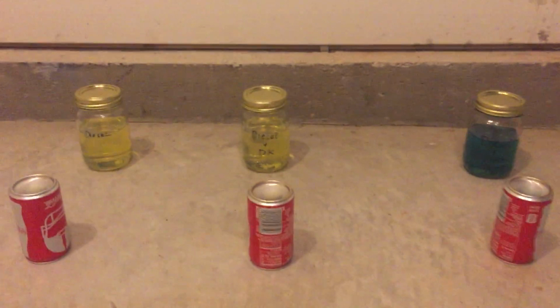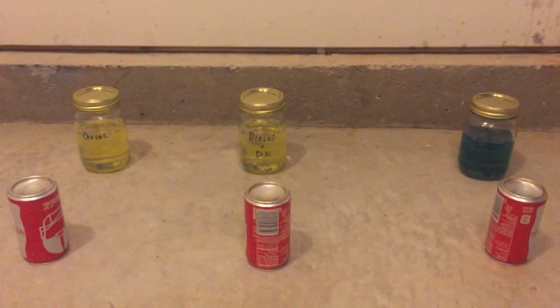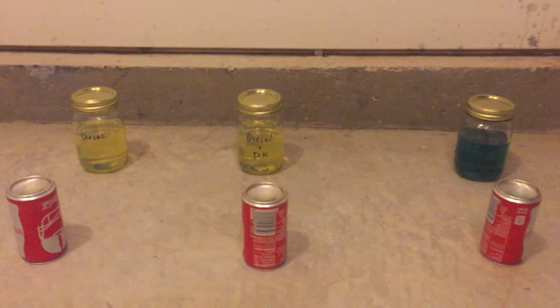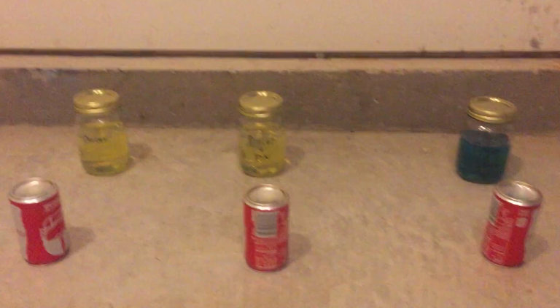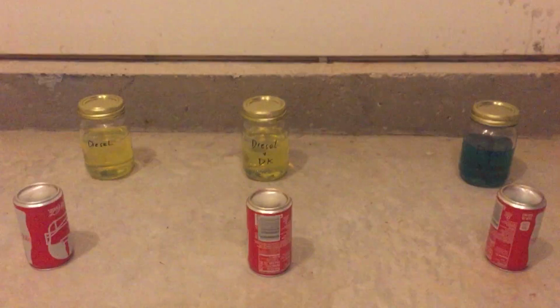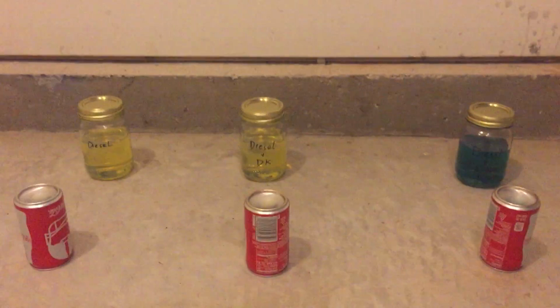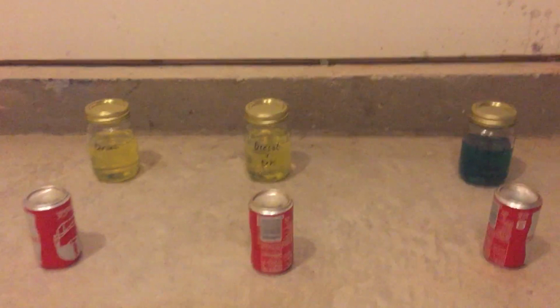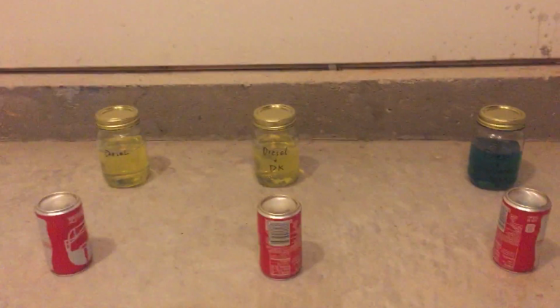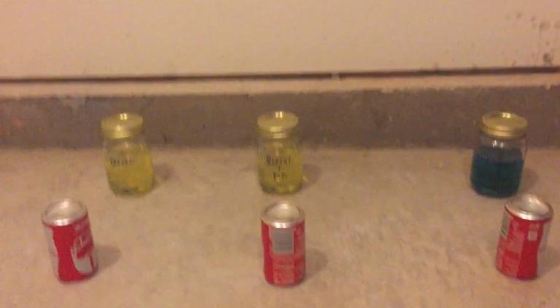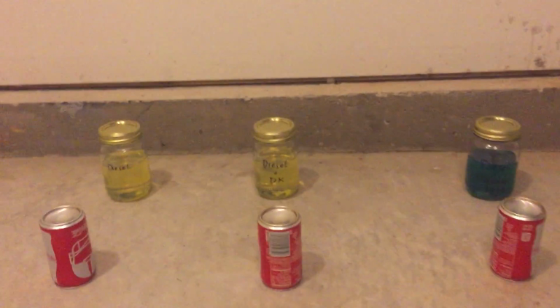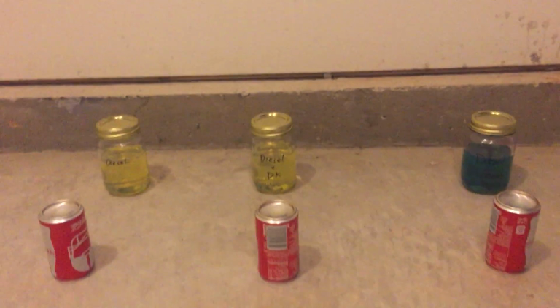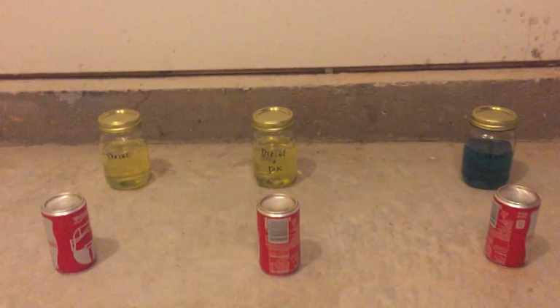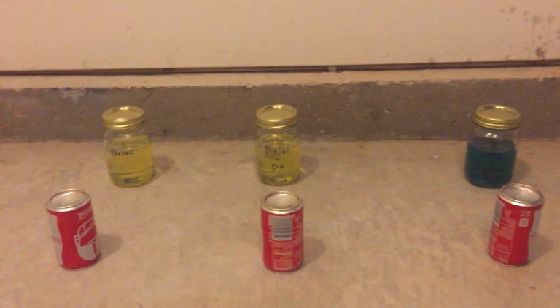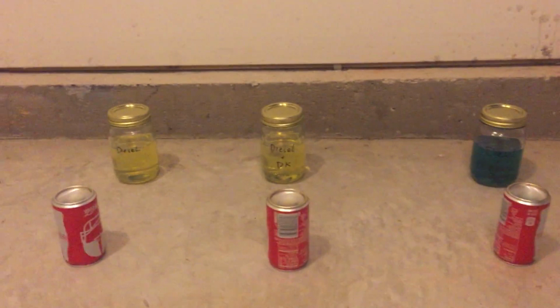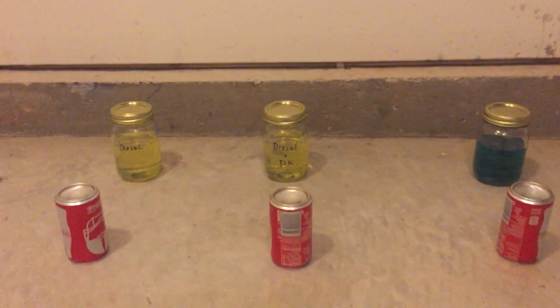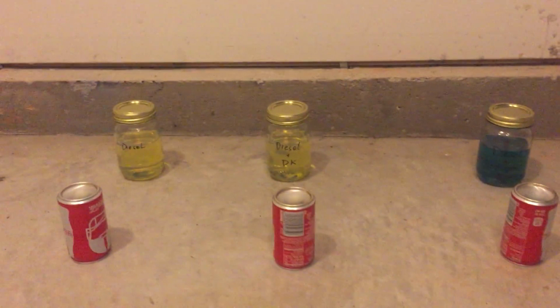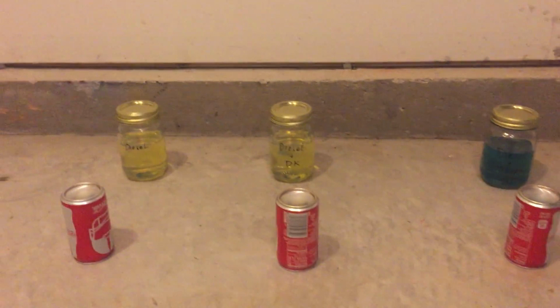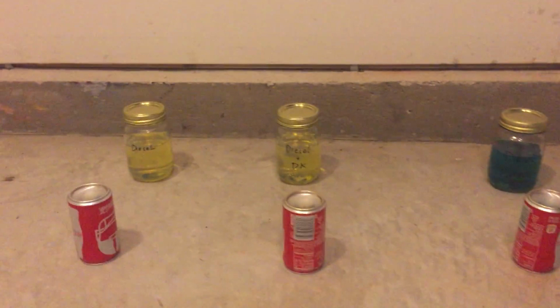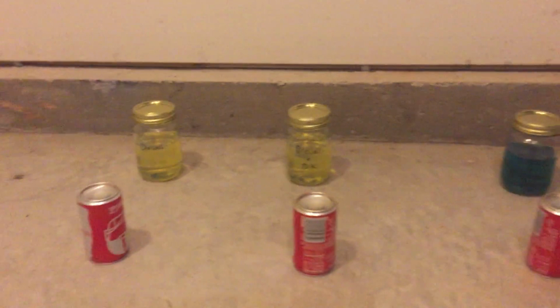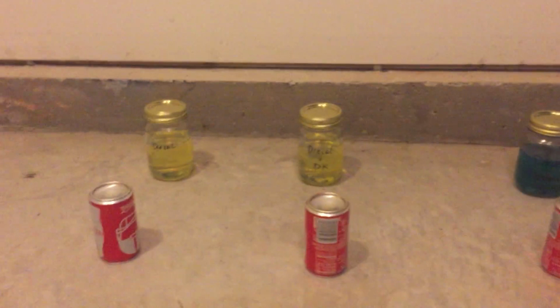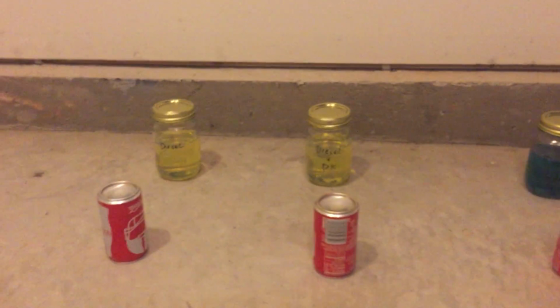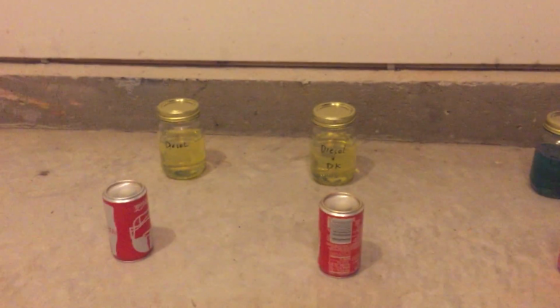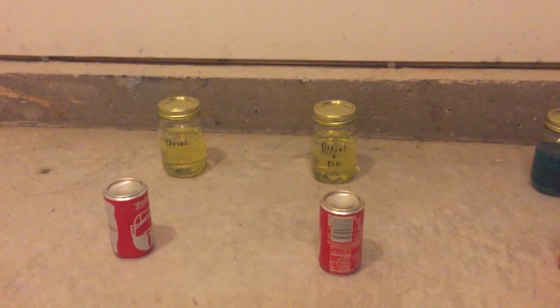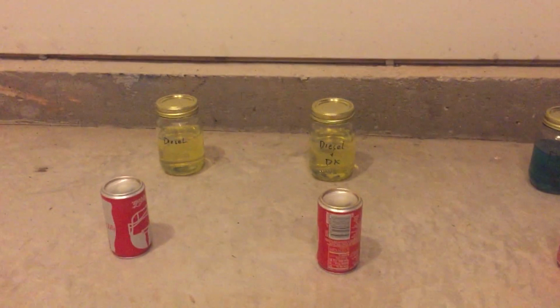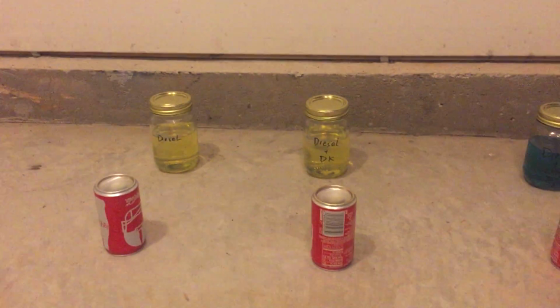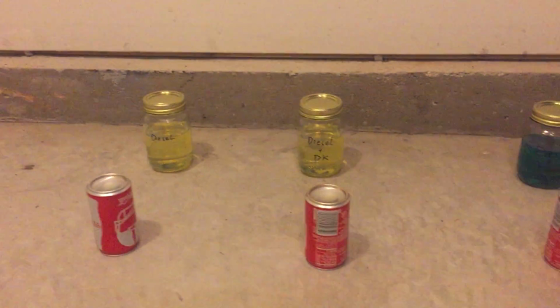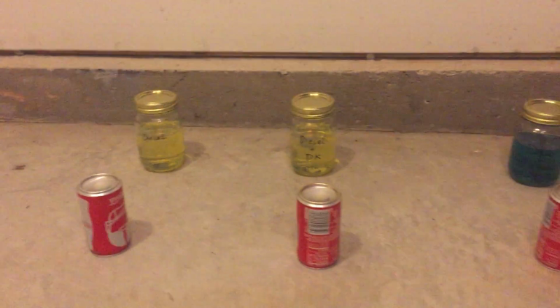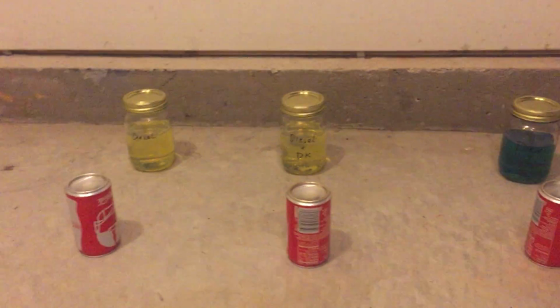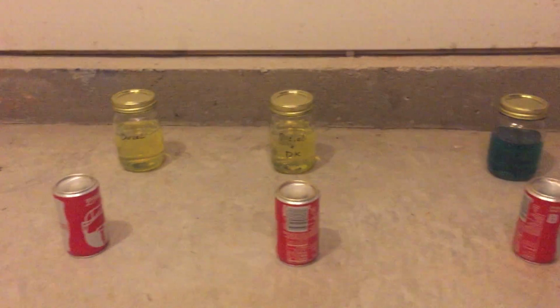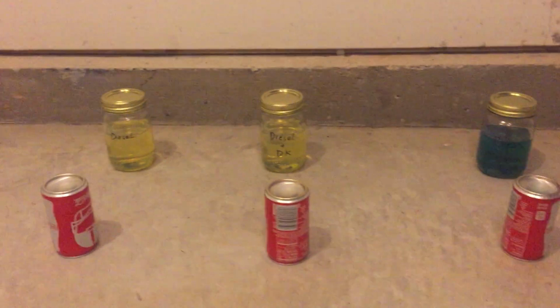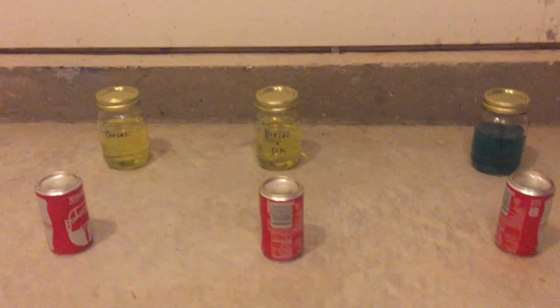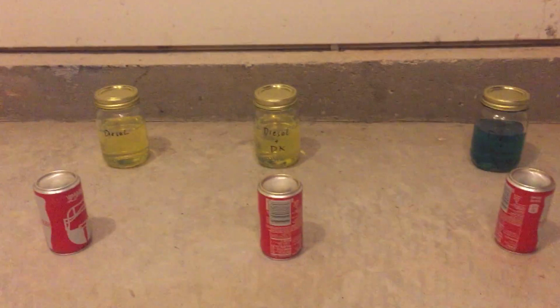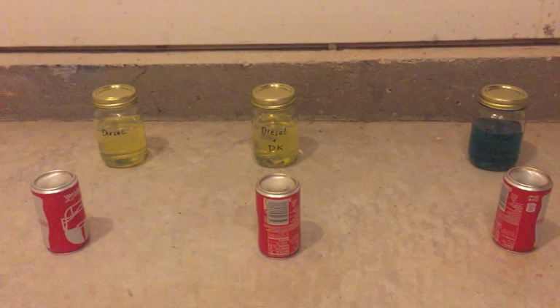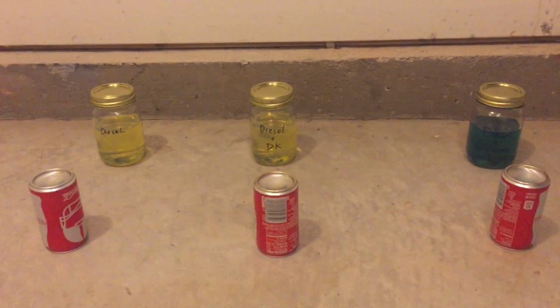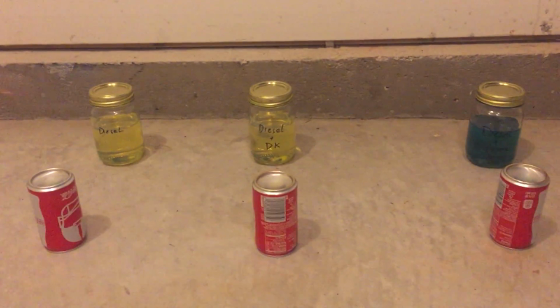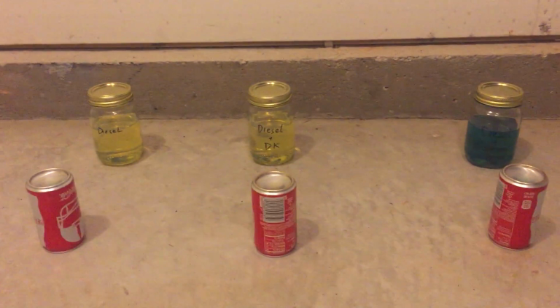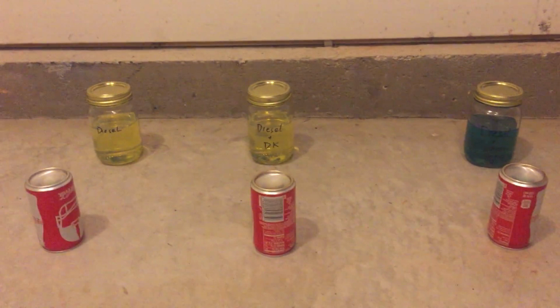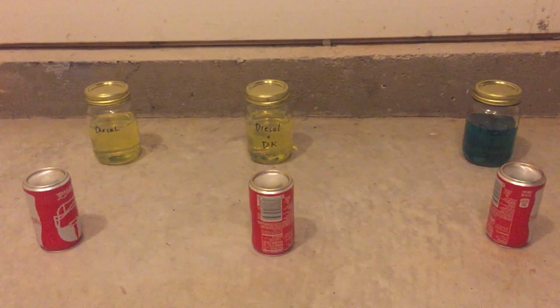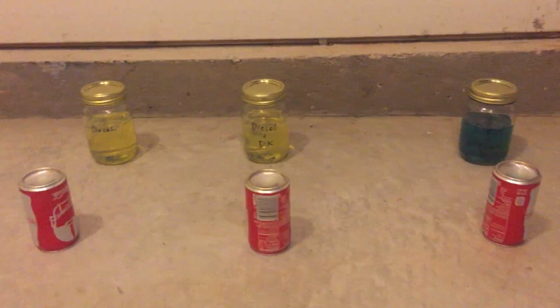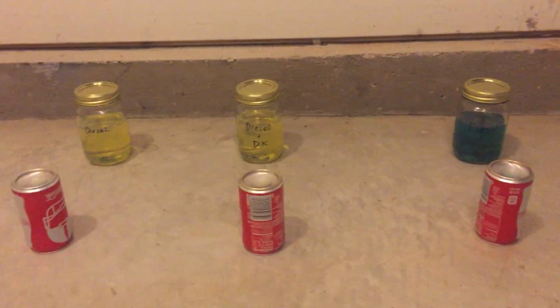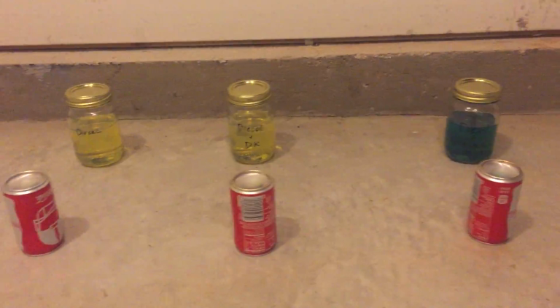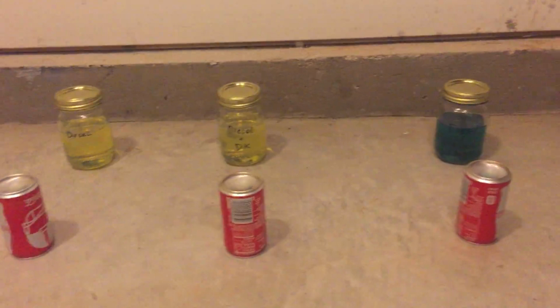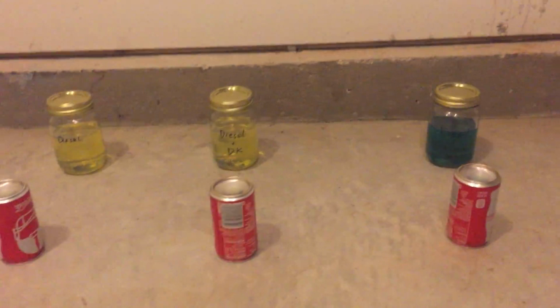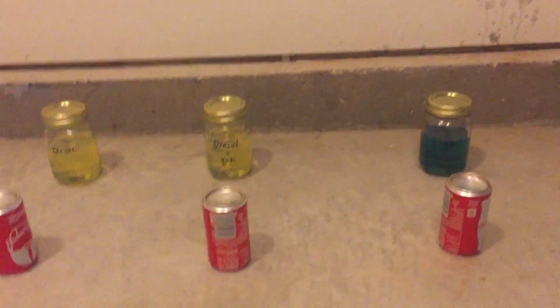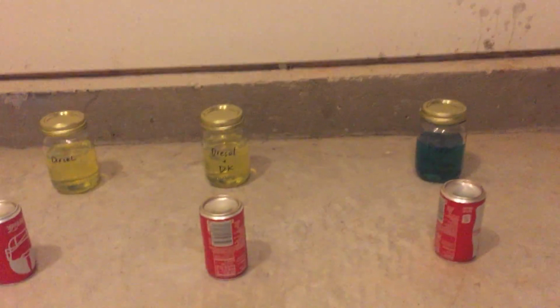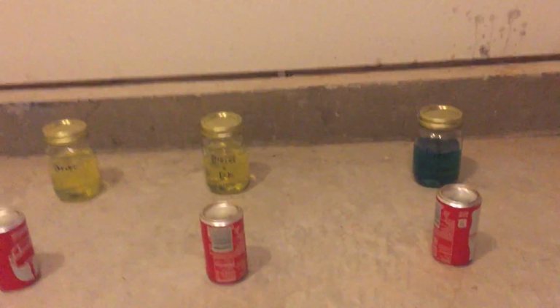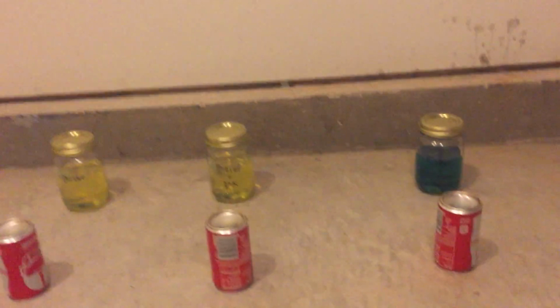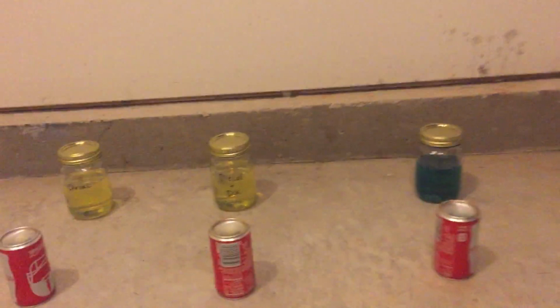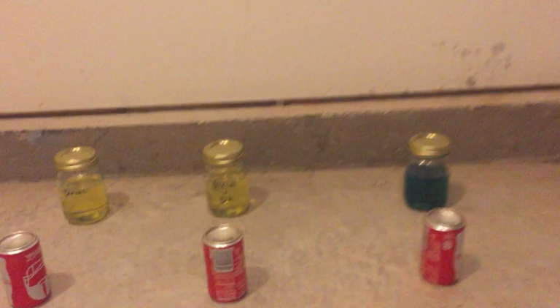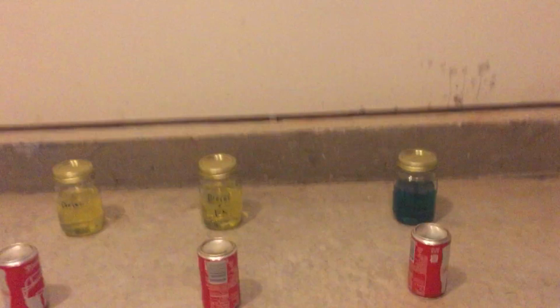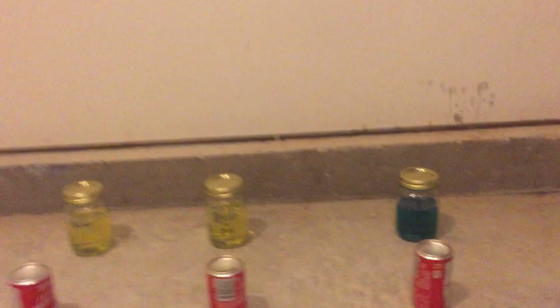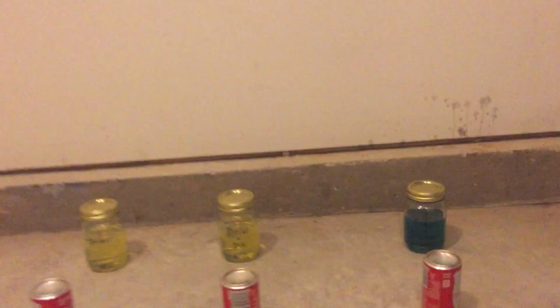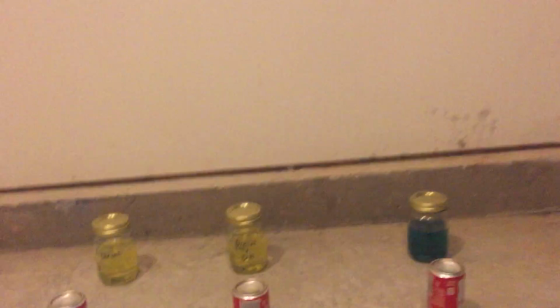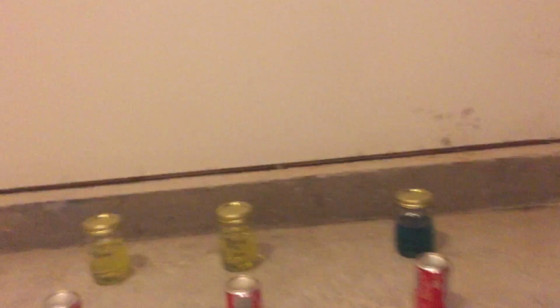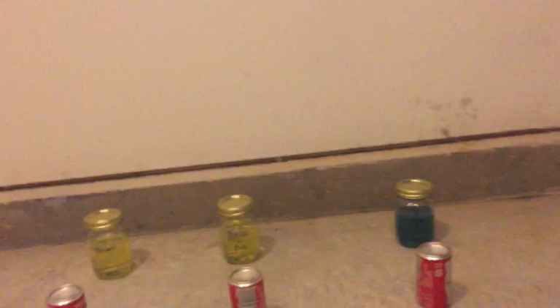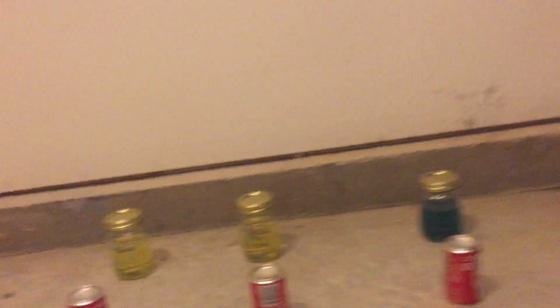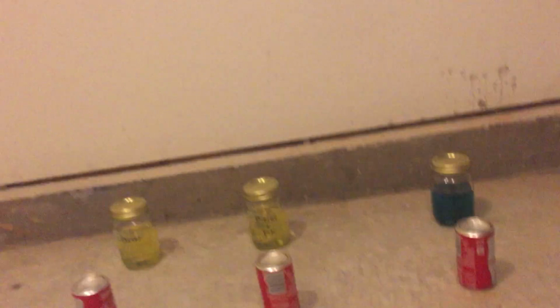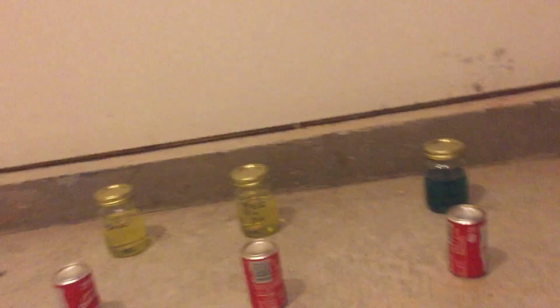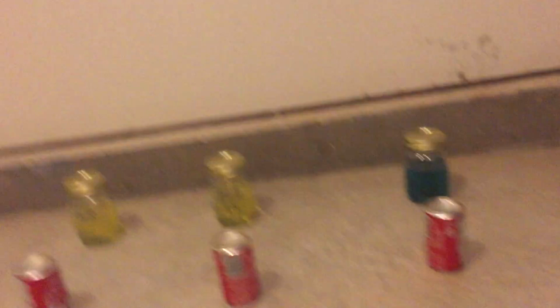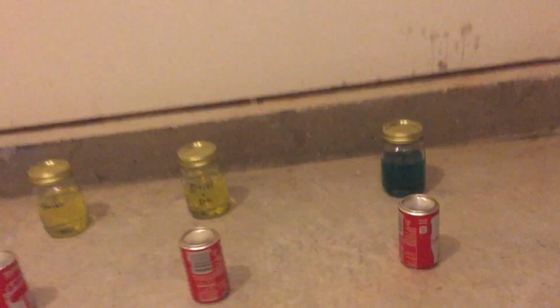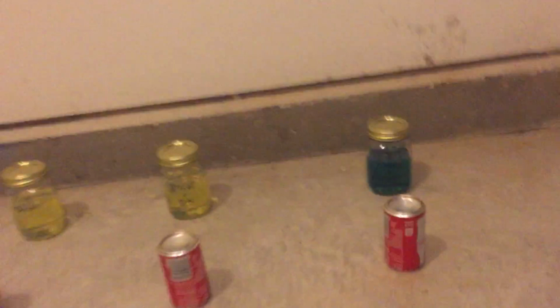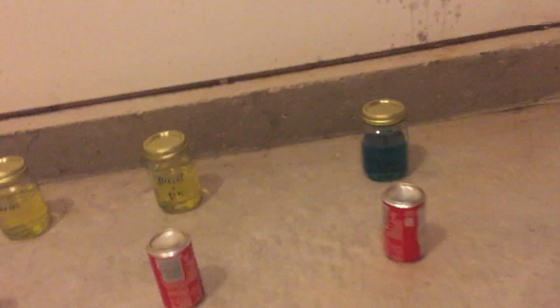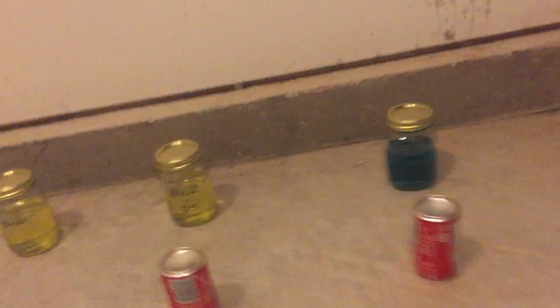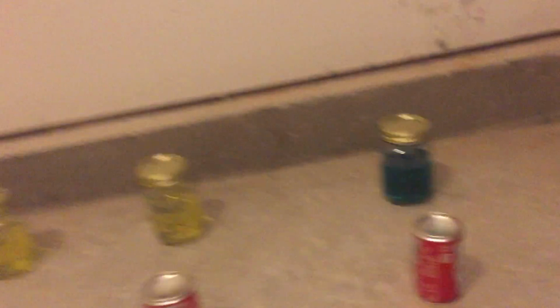Second video, burn test. Diesel, diesel plus diesel clean, diesel plus 2 cycle oil.